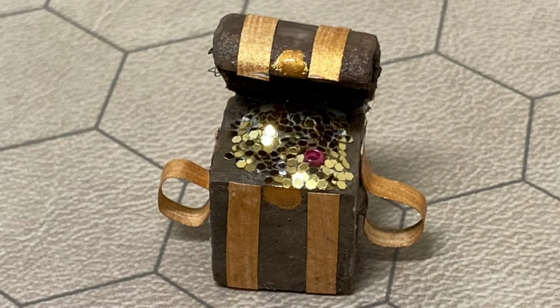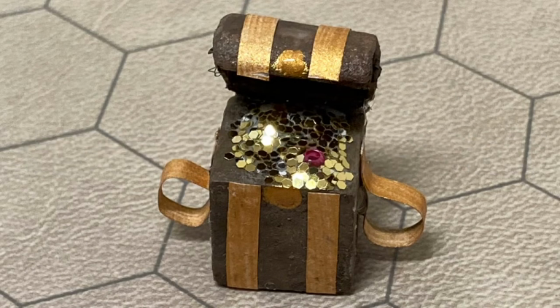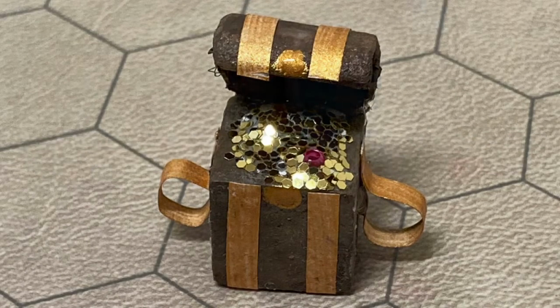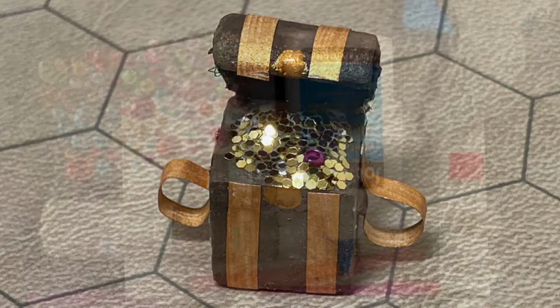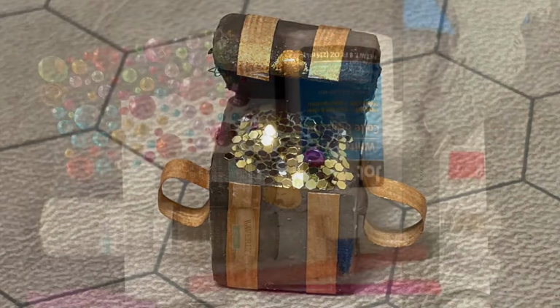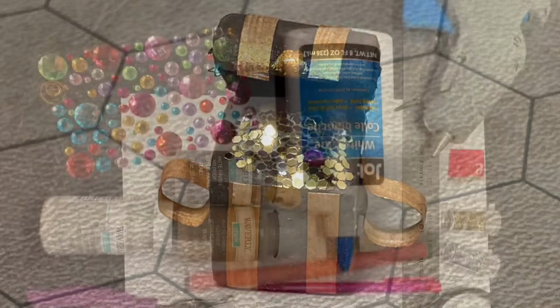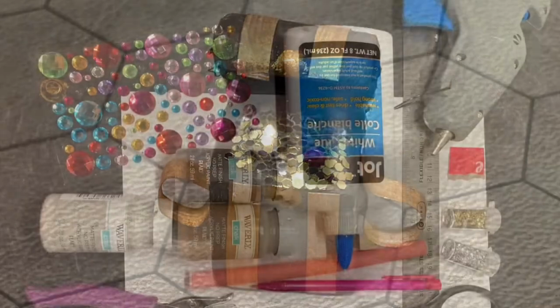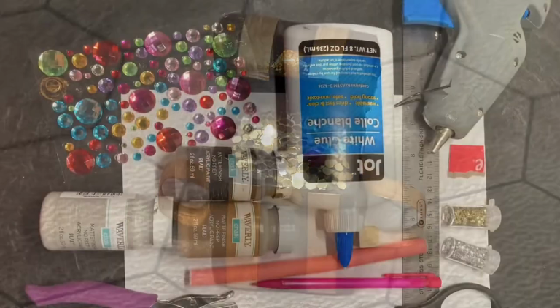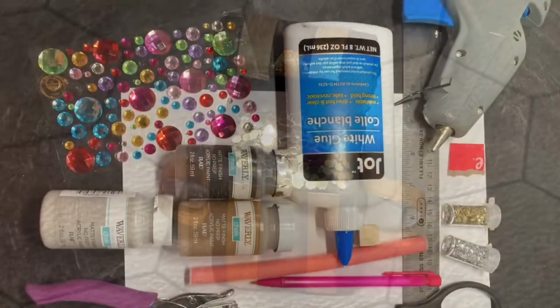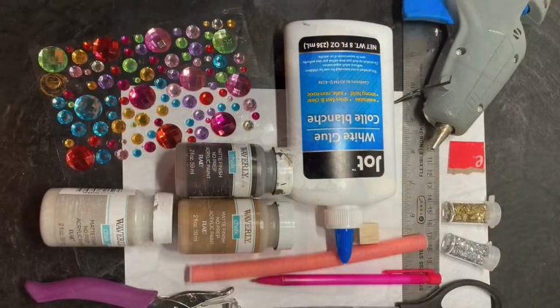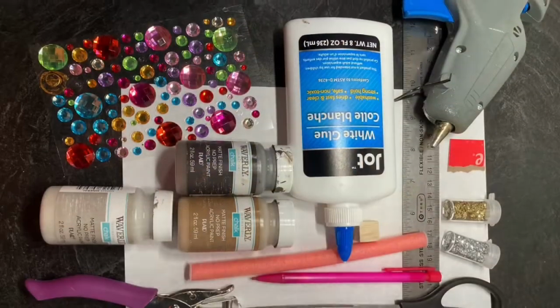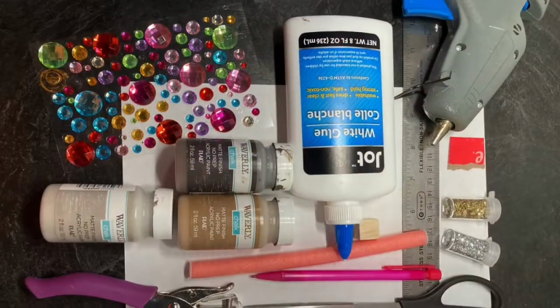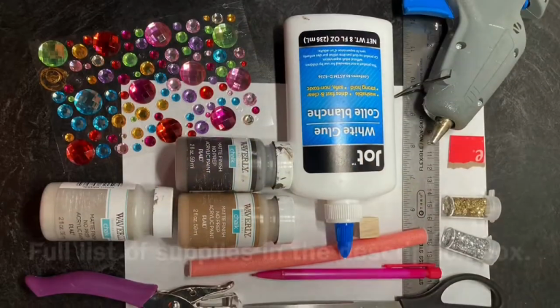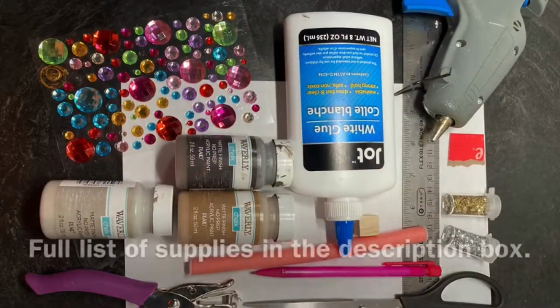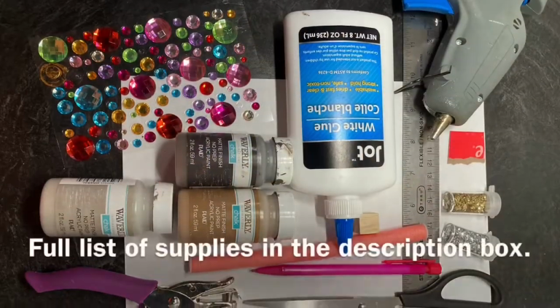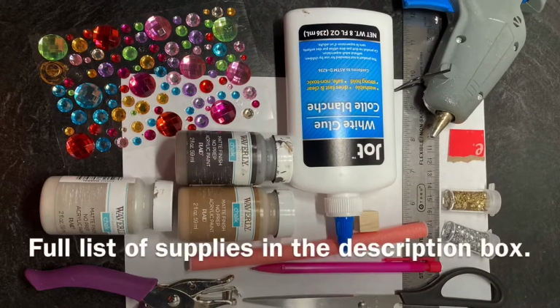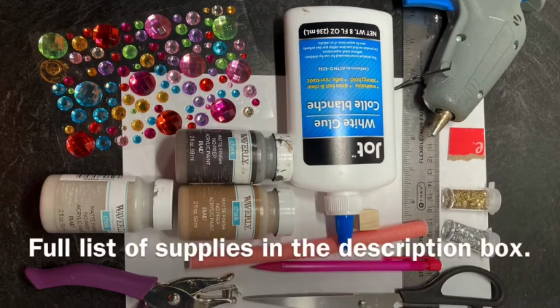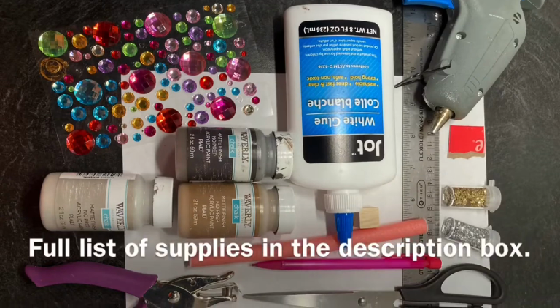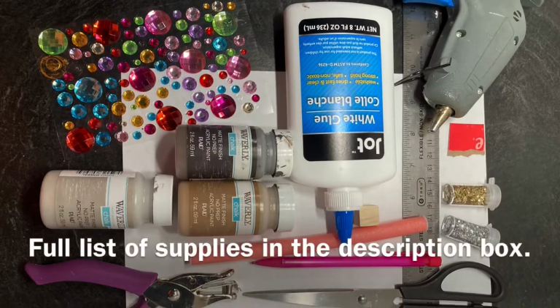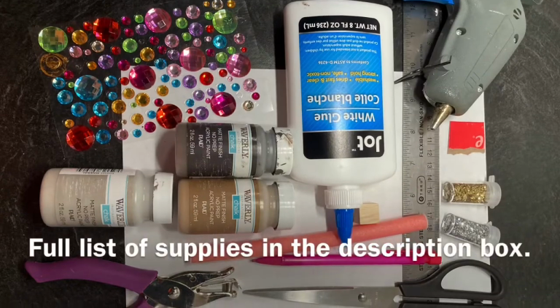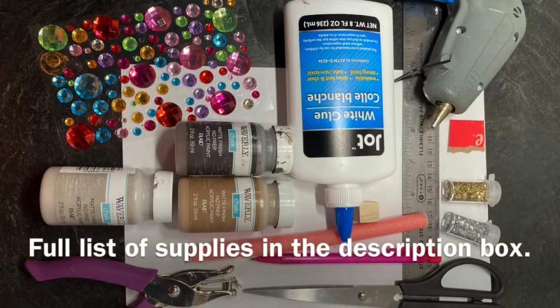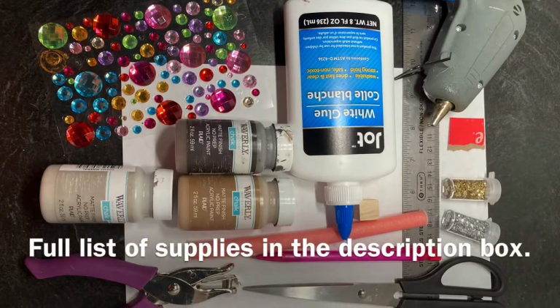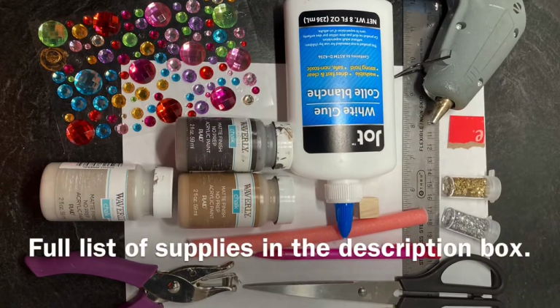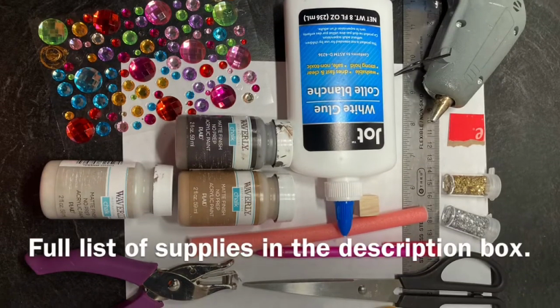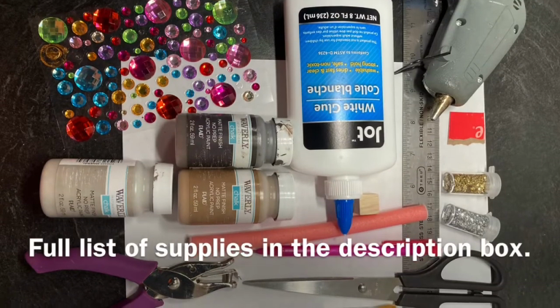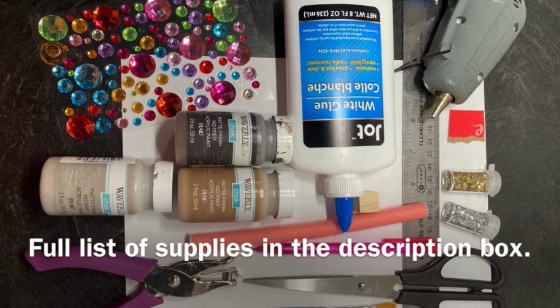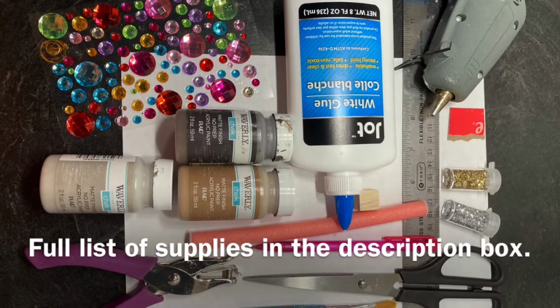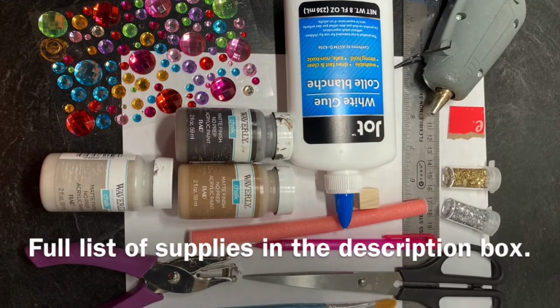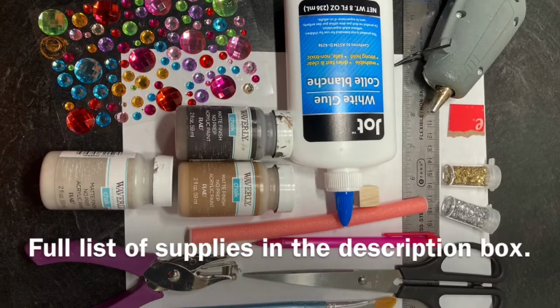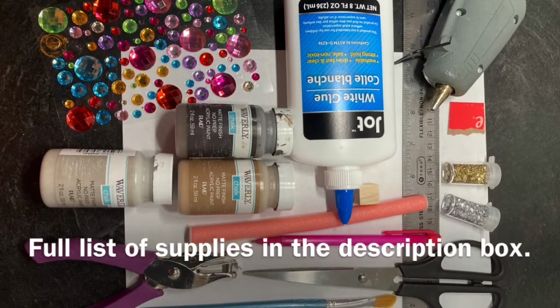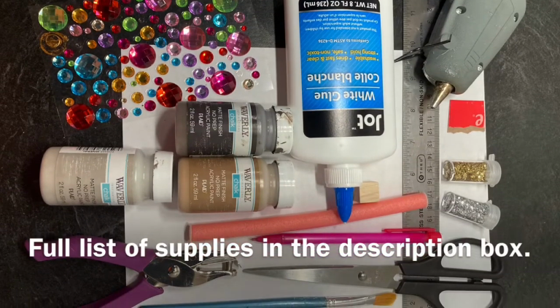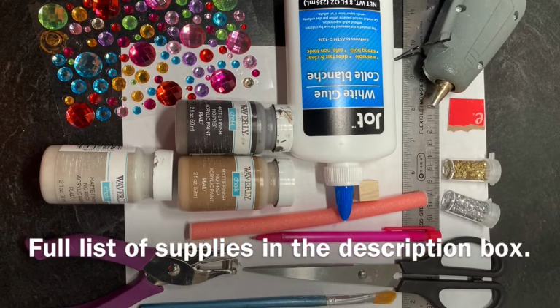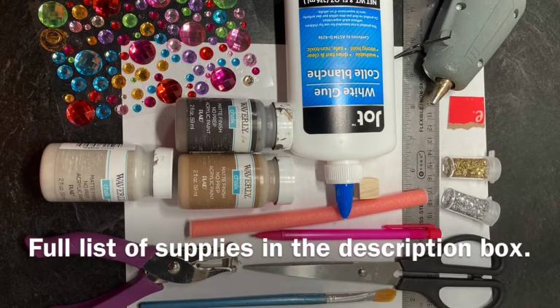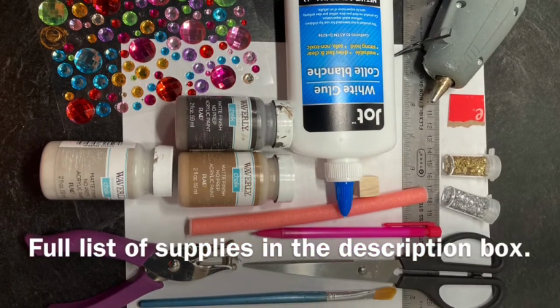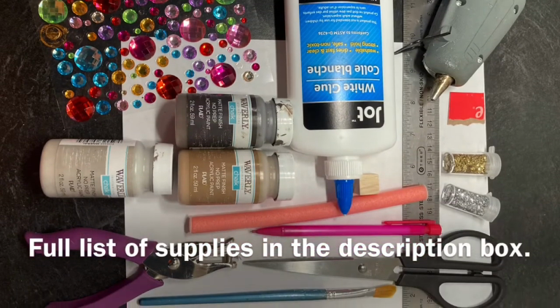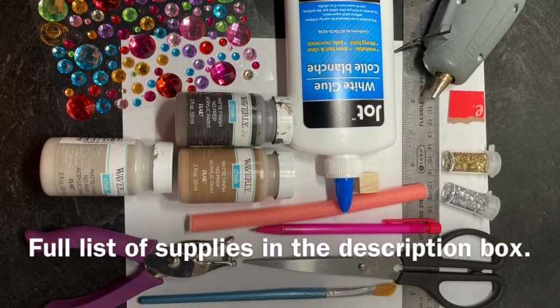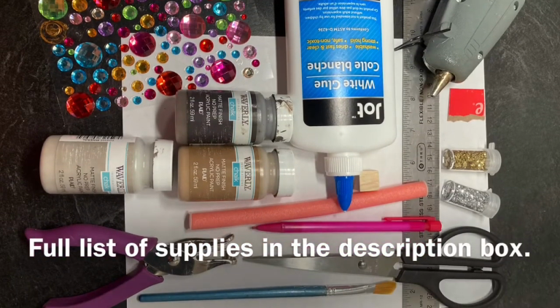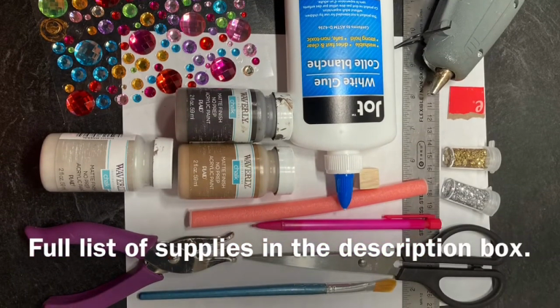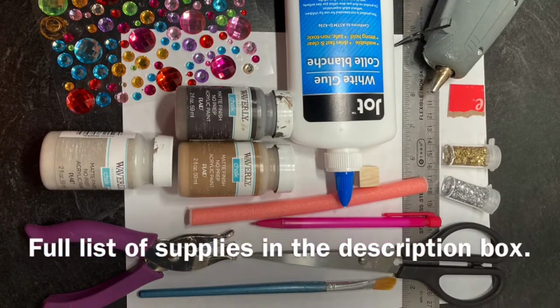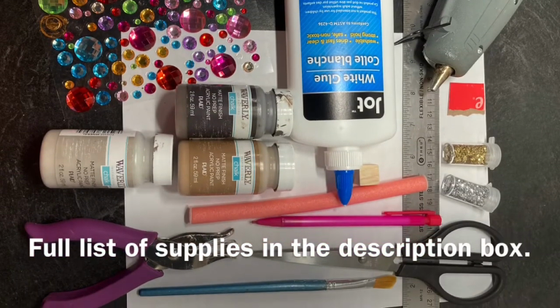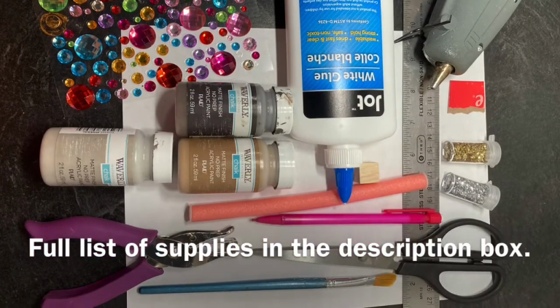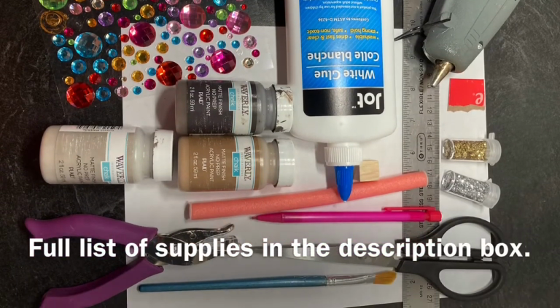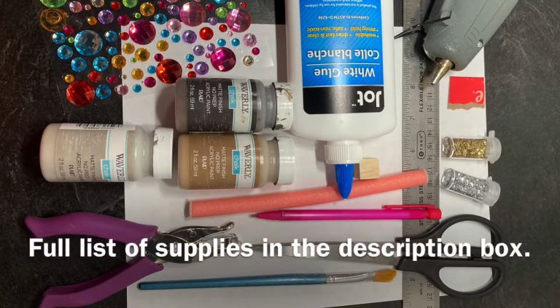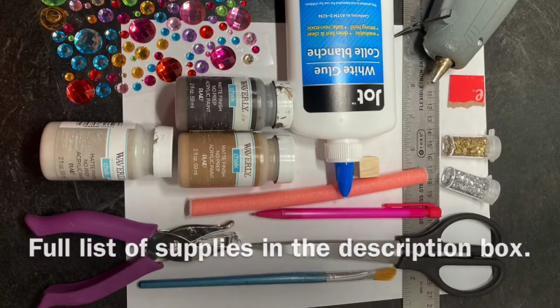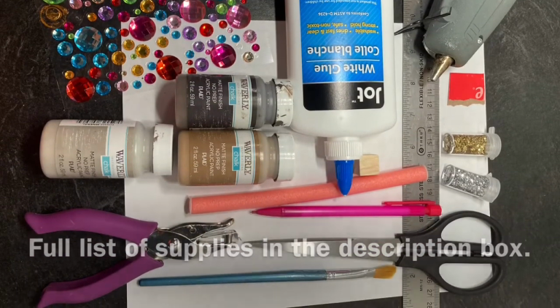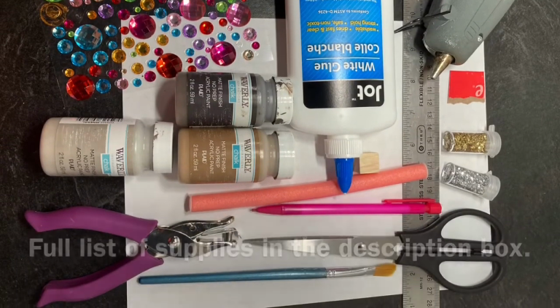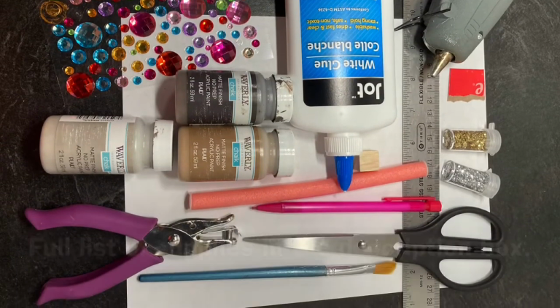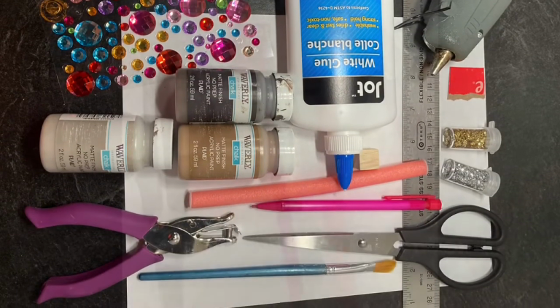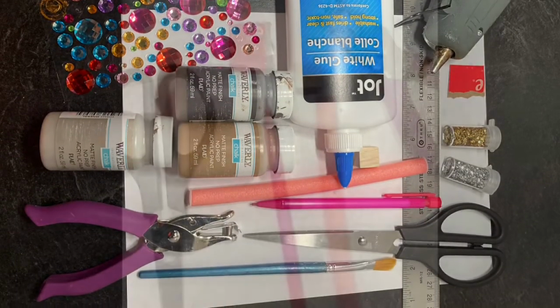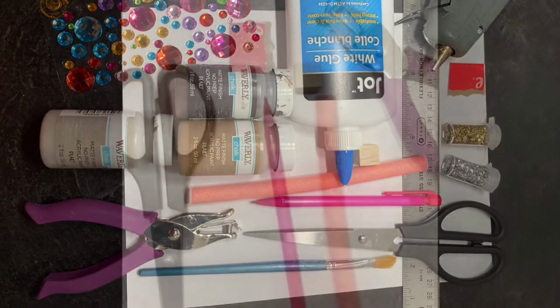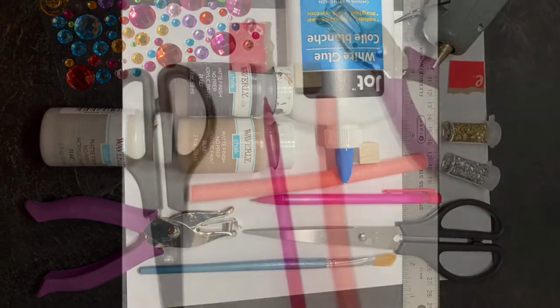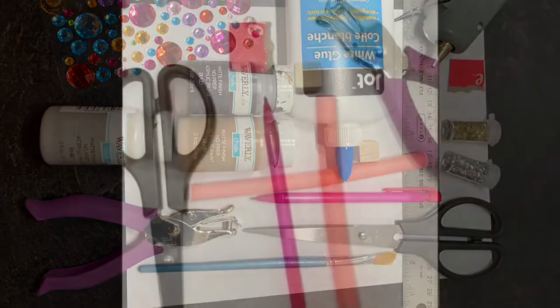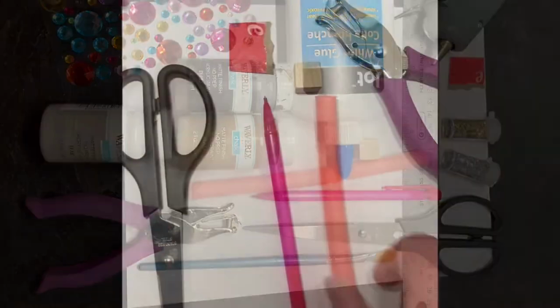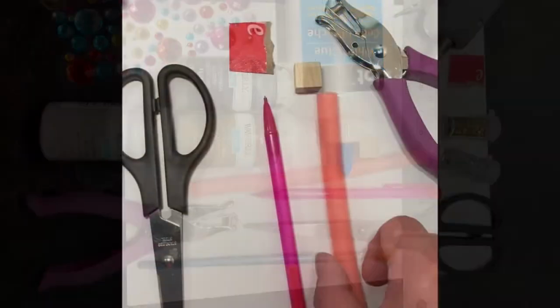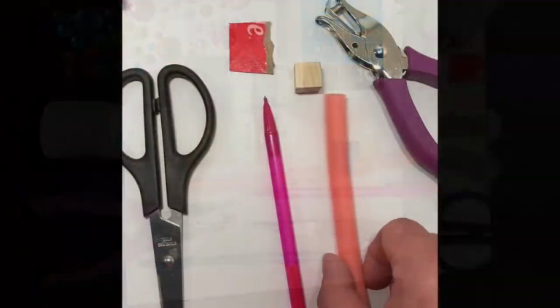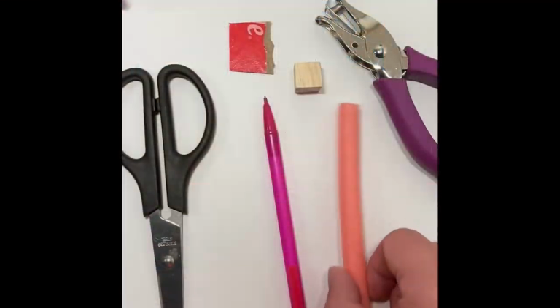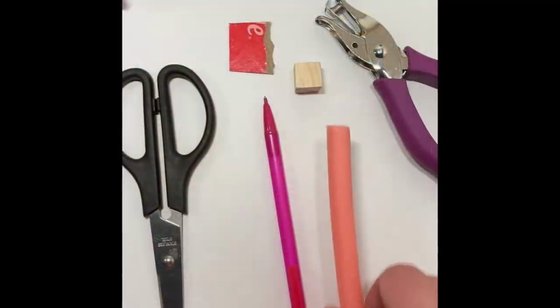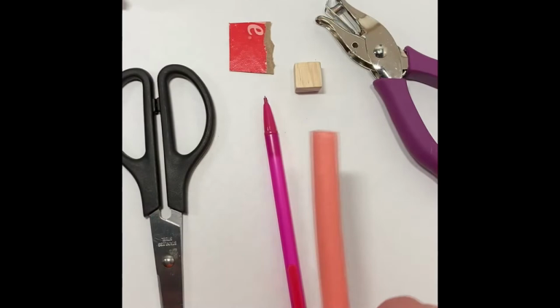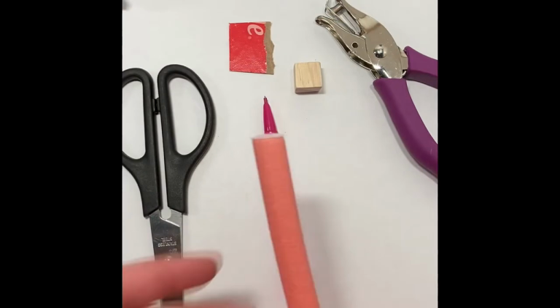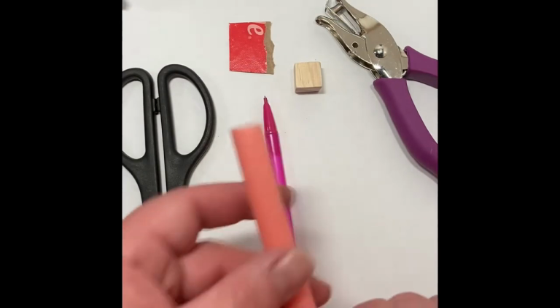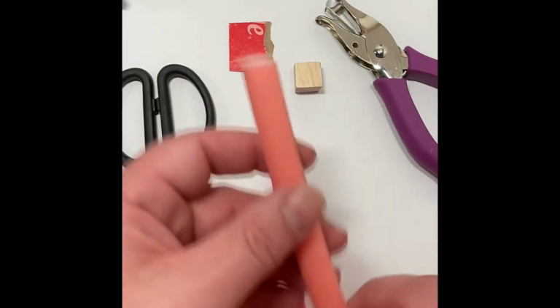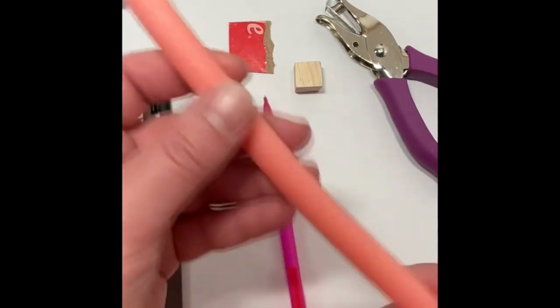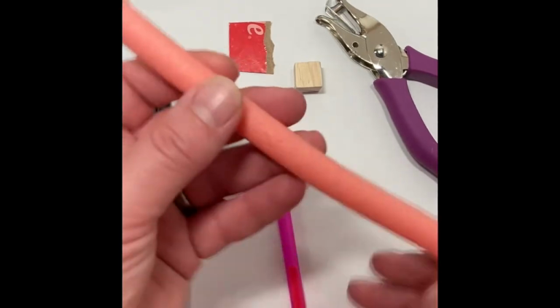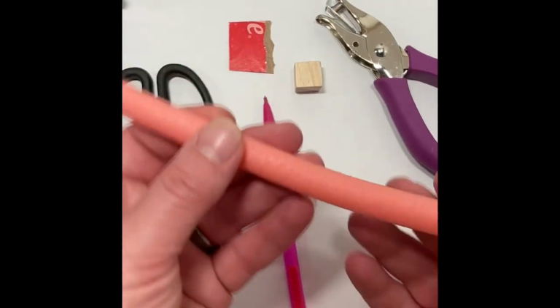Welcome to Lyra's Littles Dungeons & Dragons Enthusiasts. Today we're going to learn how to make a D&D size treasure chest.